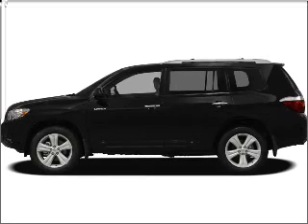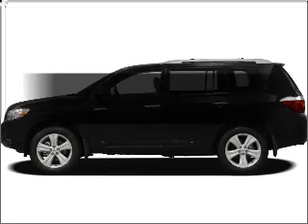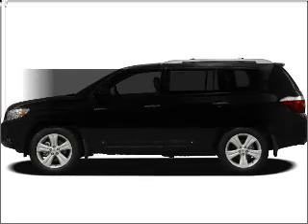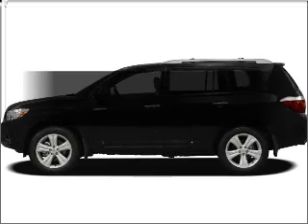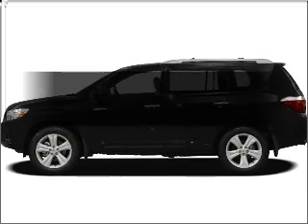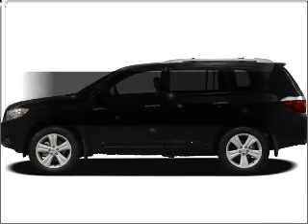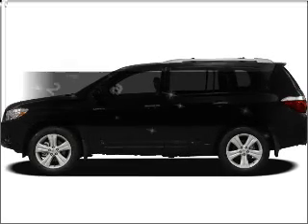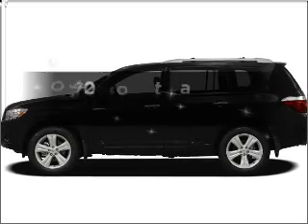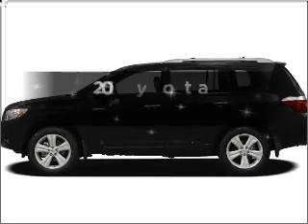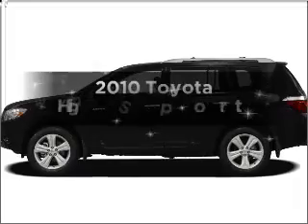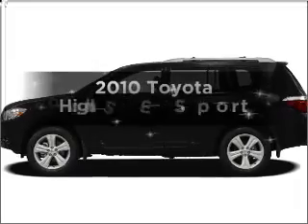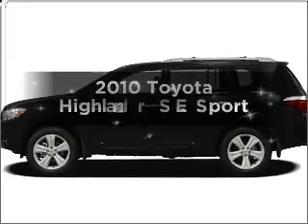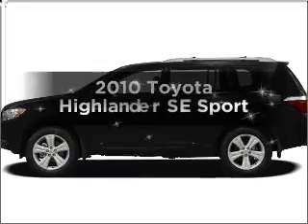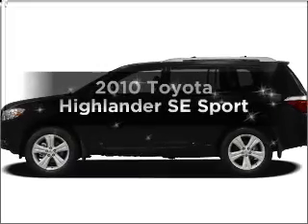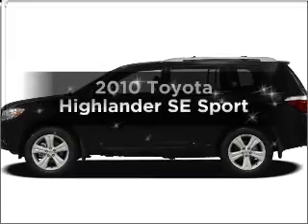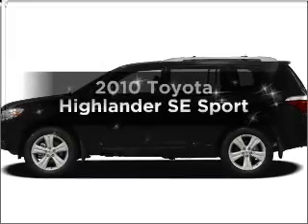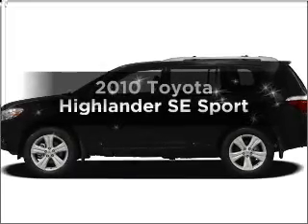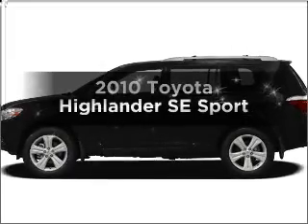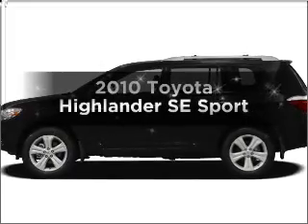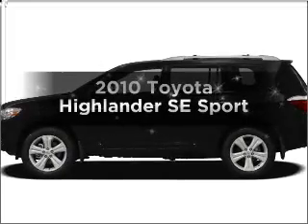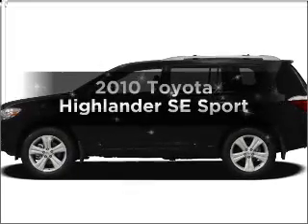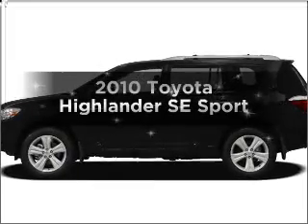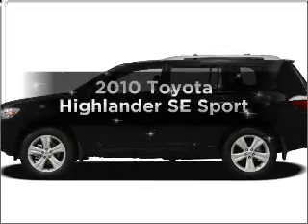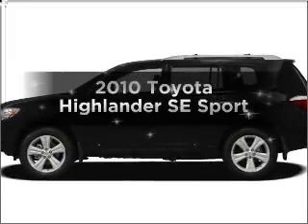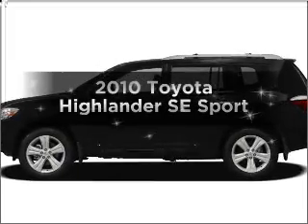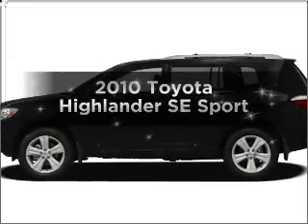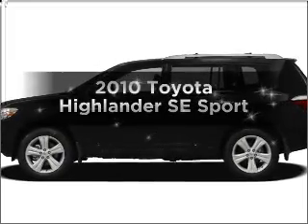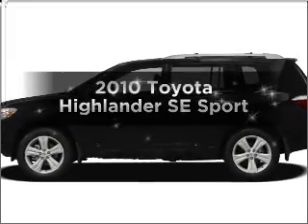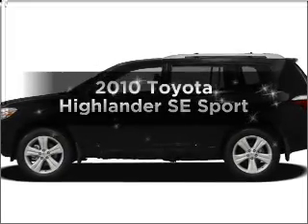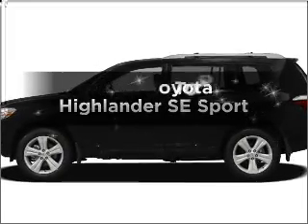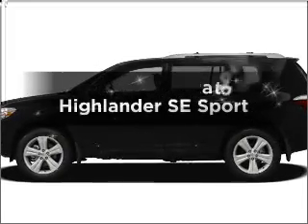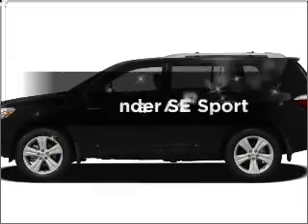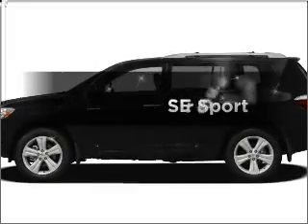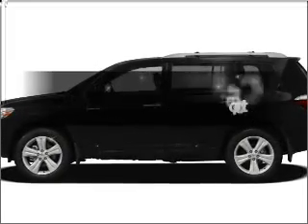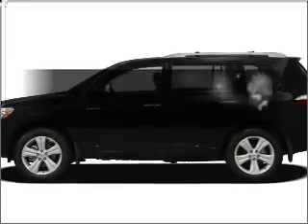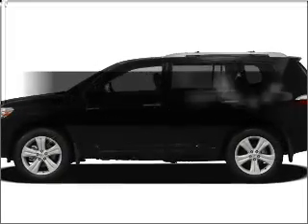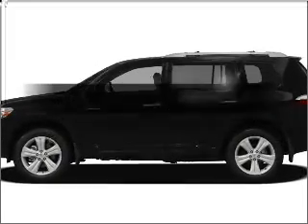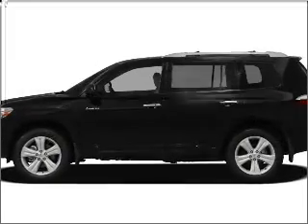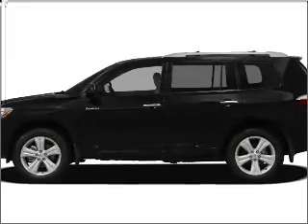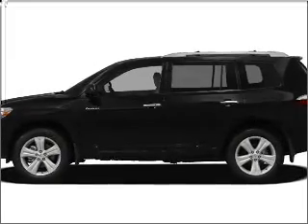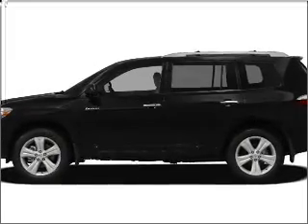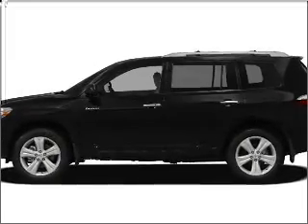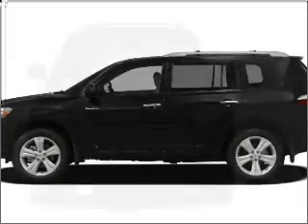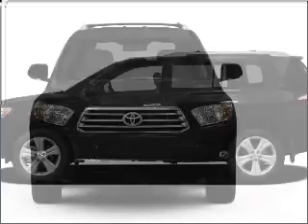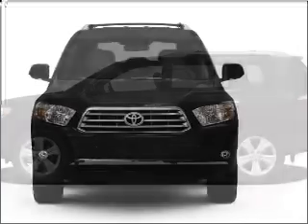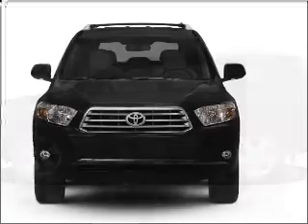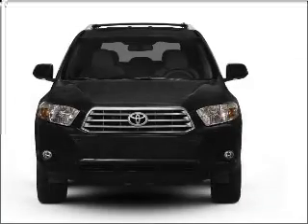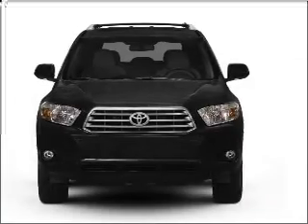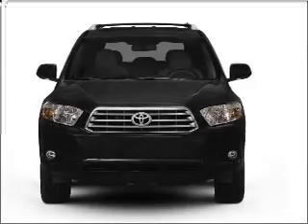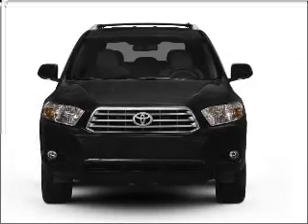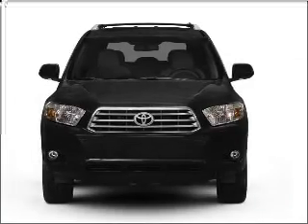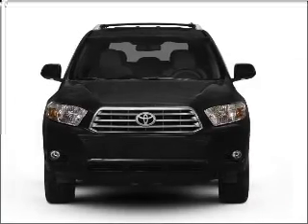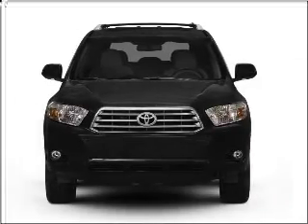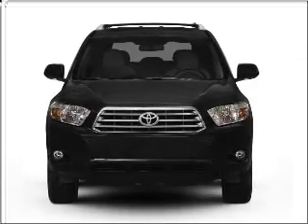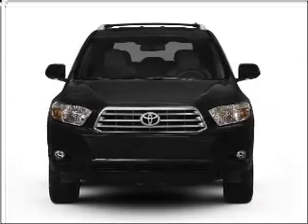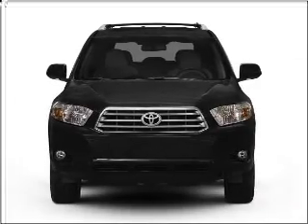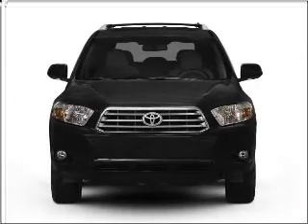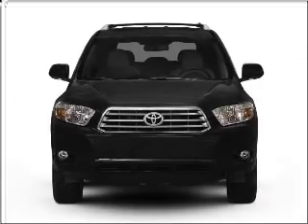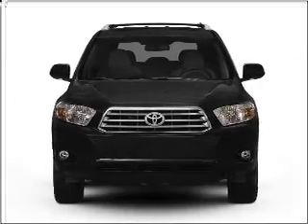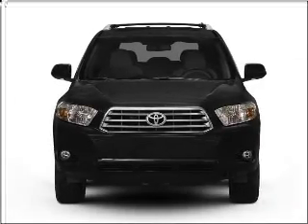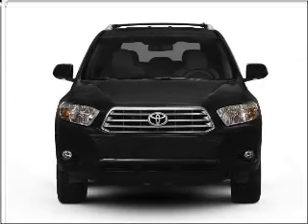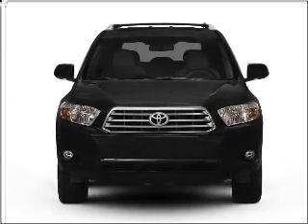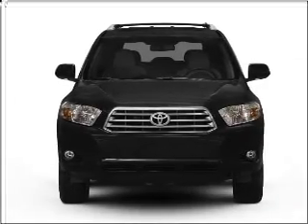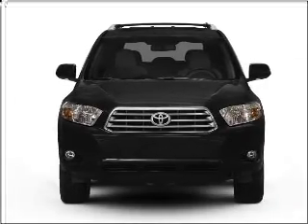Check out this 2010 Toyota Highlander. Everything you need under one roof with this great vehicle.